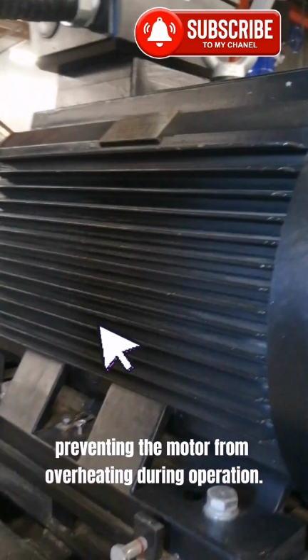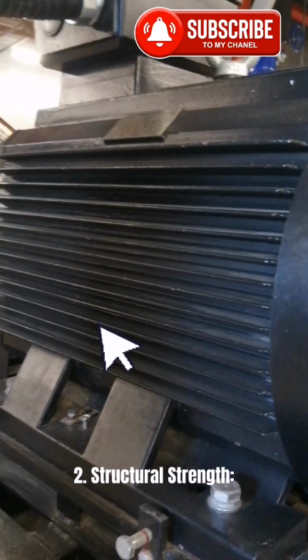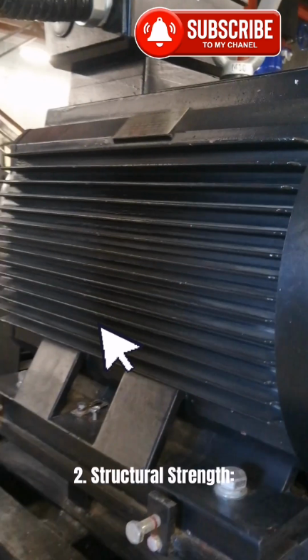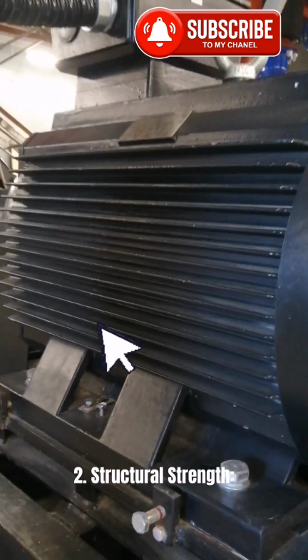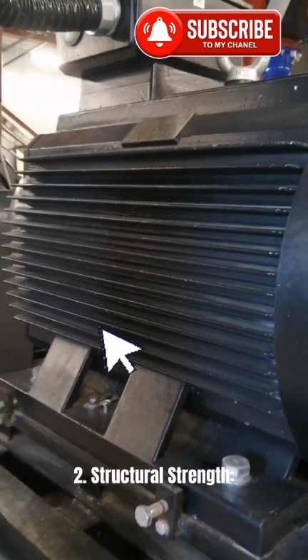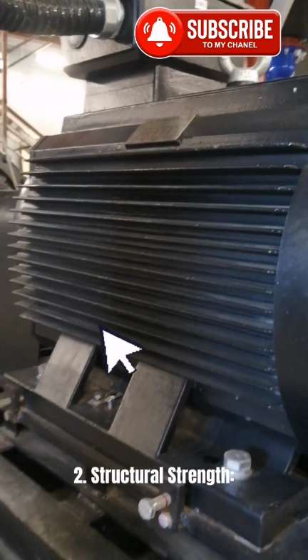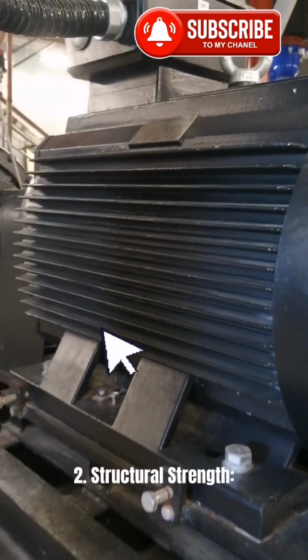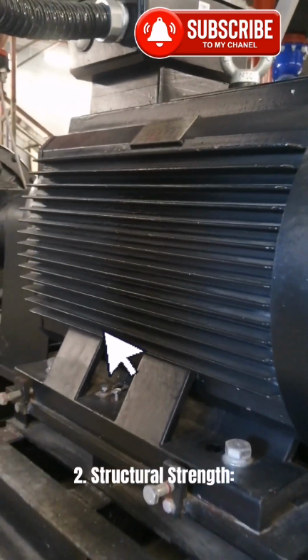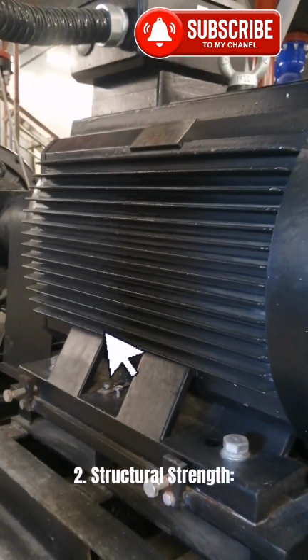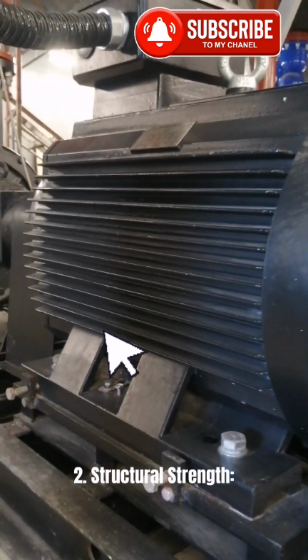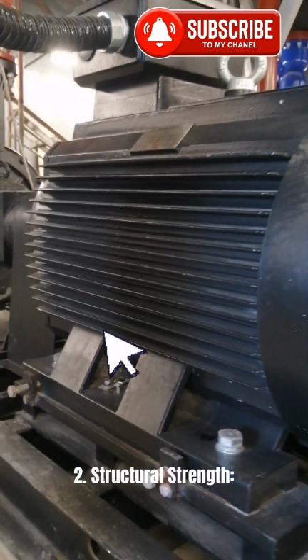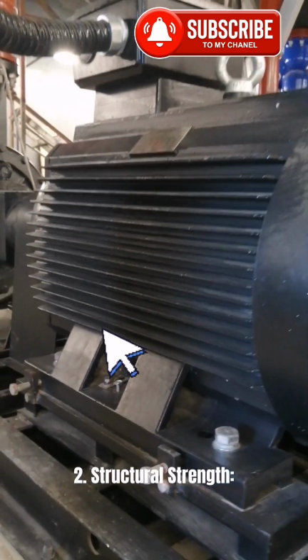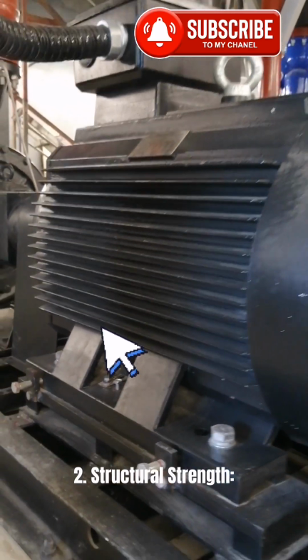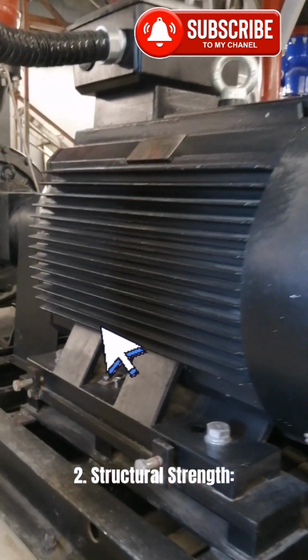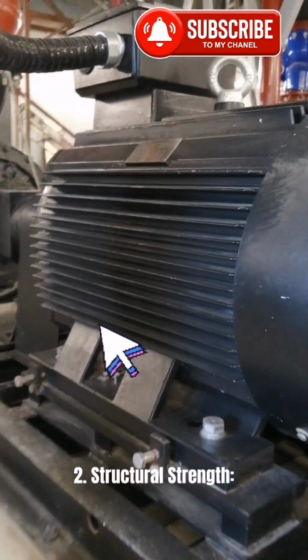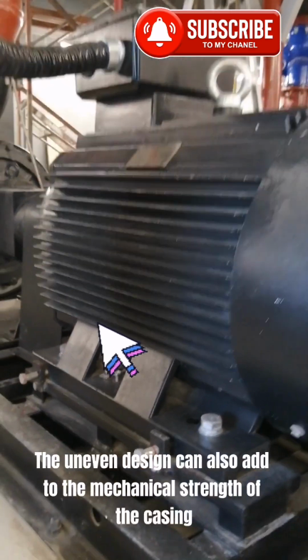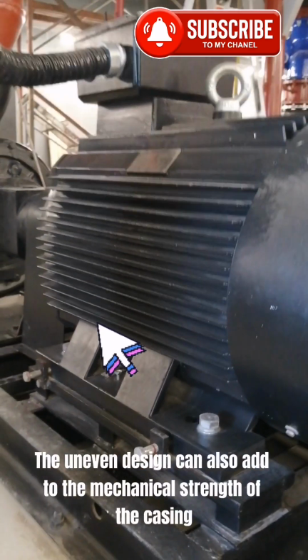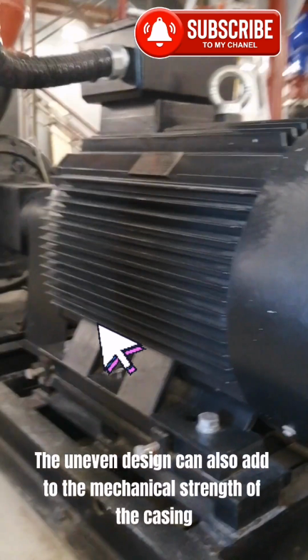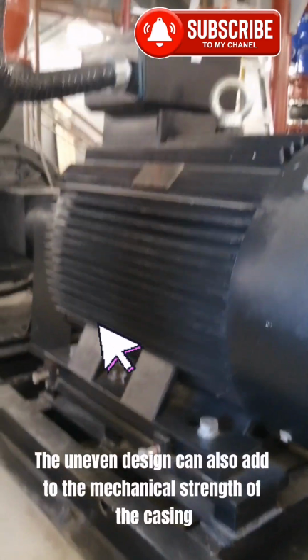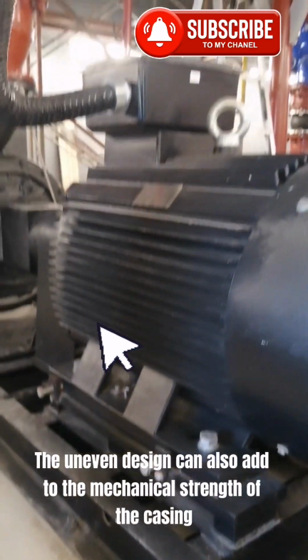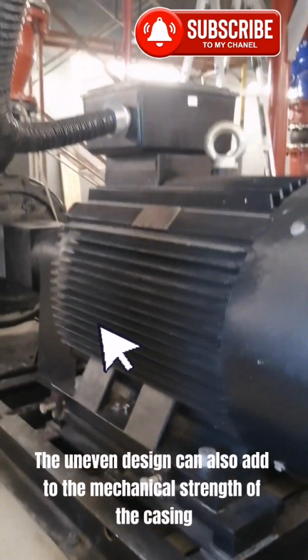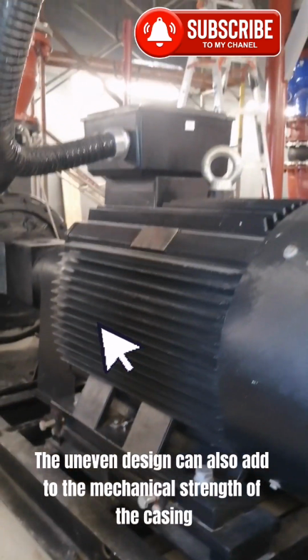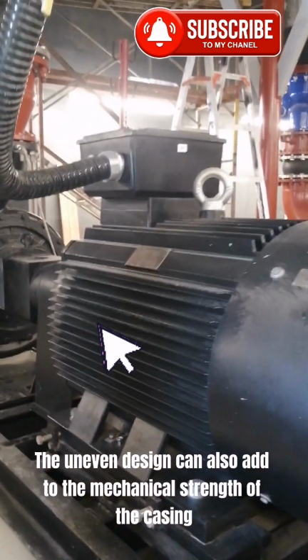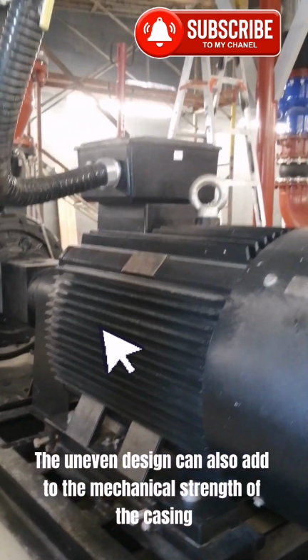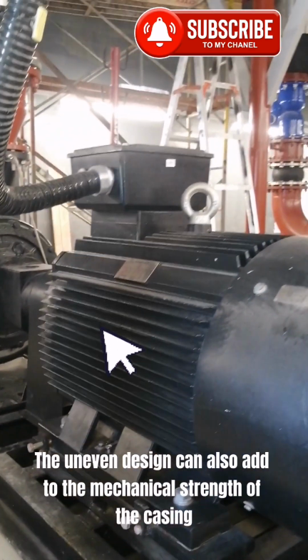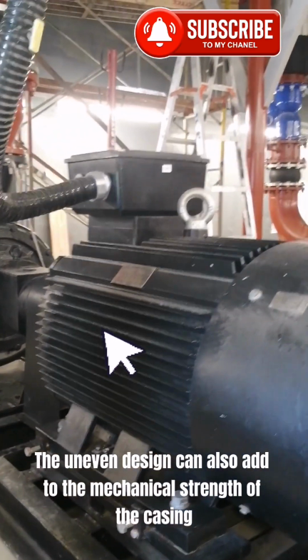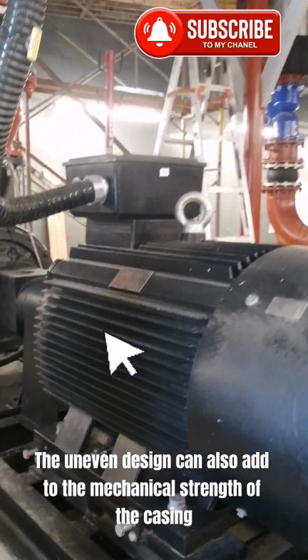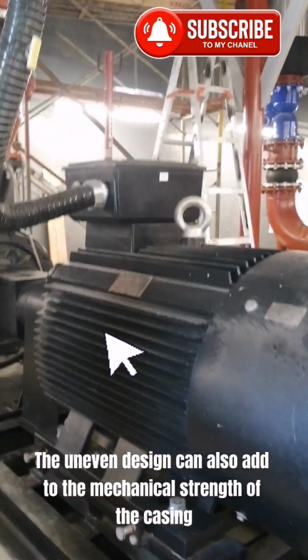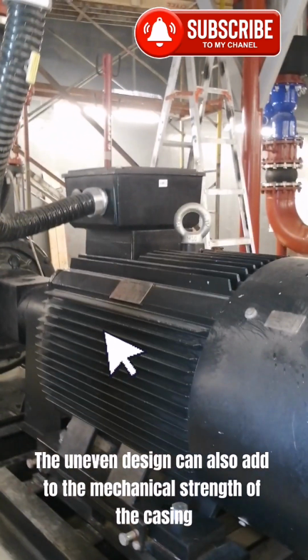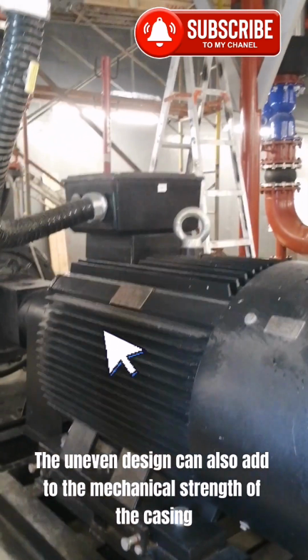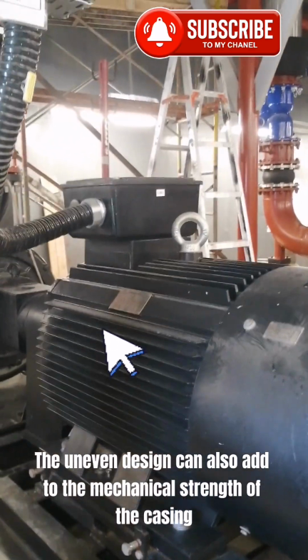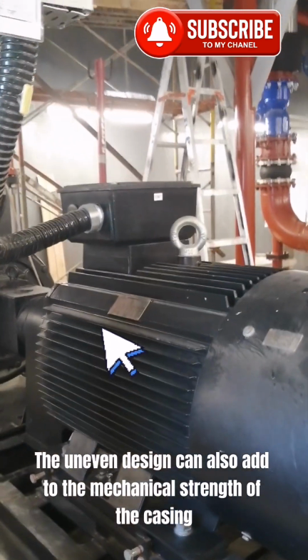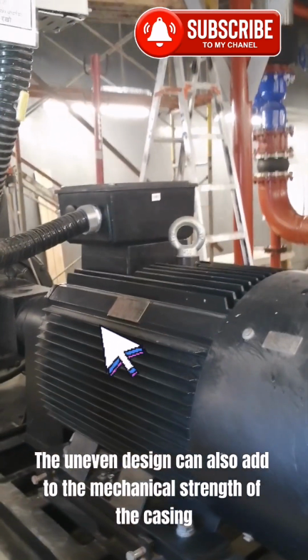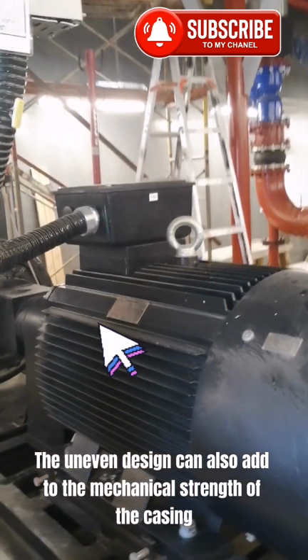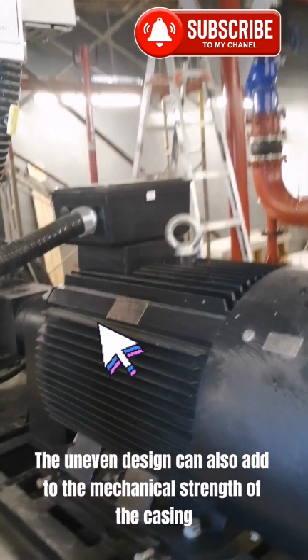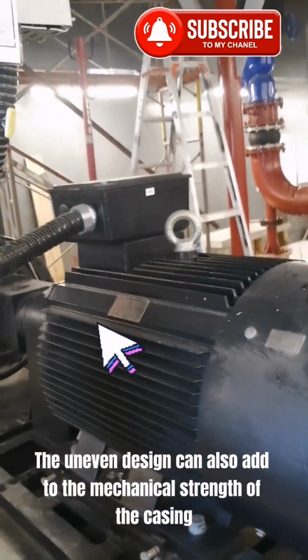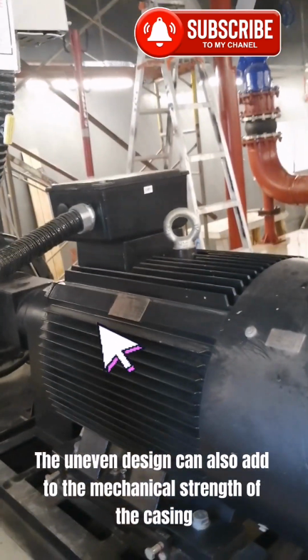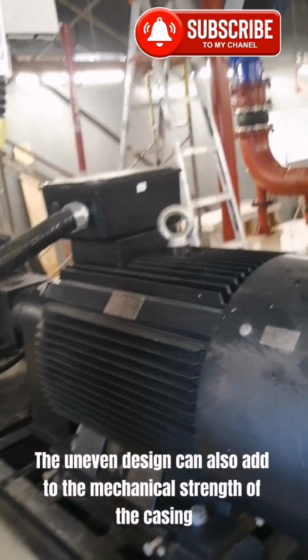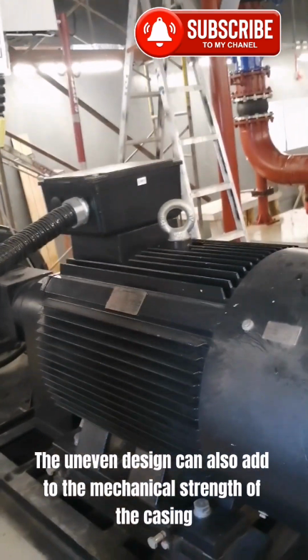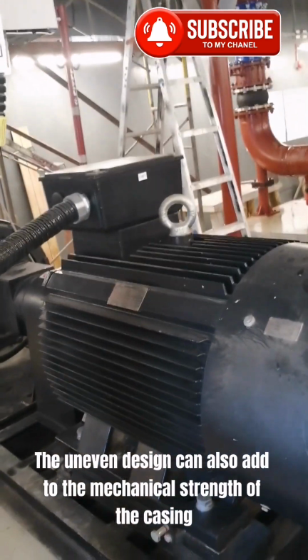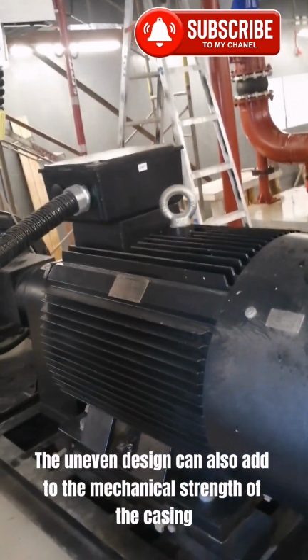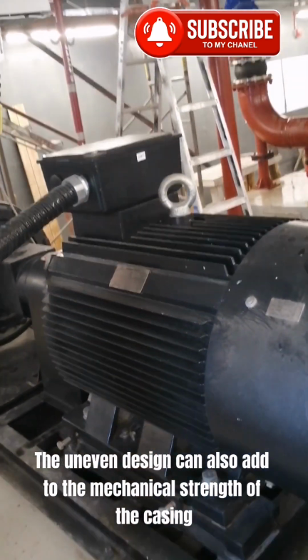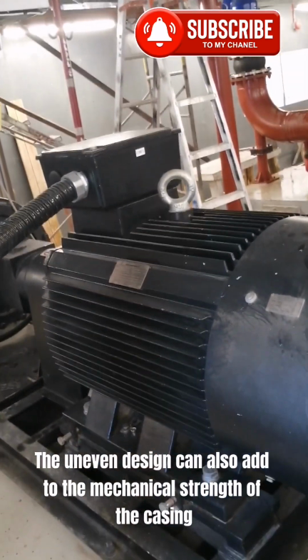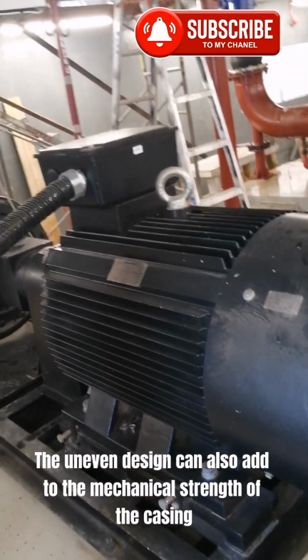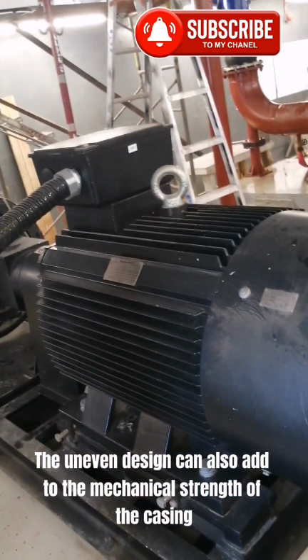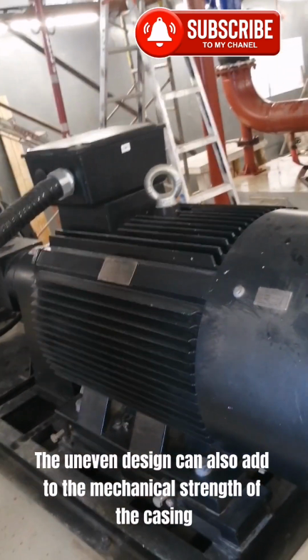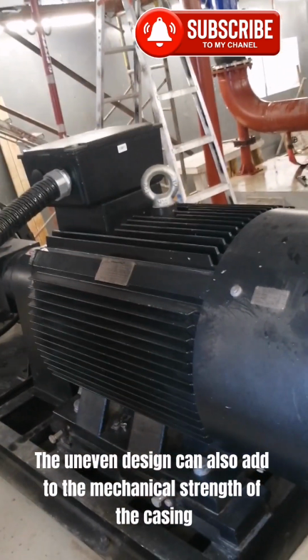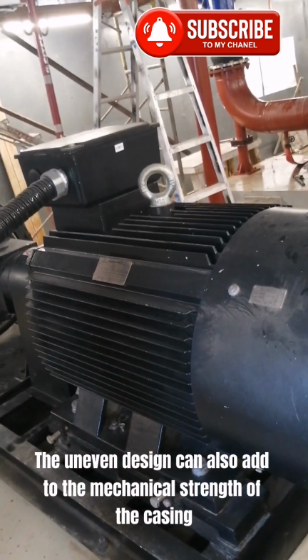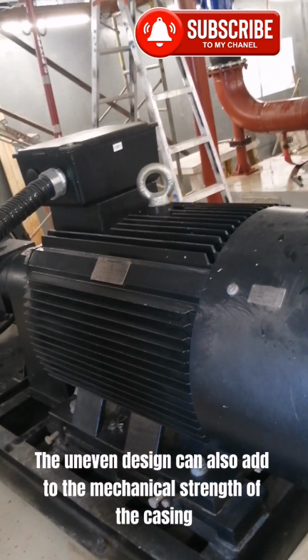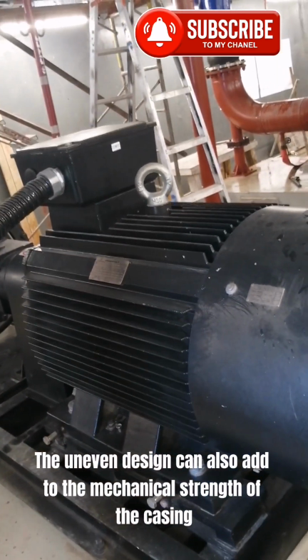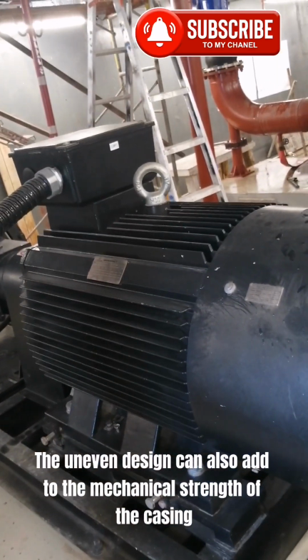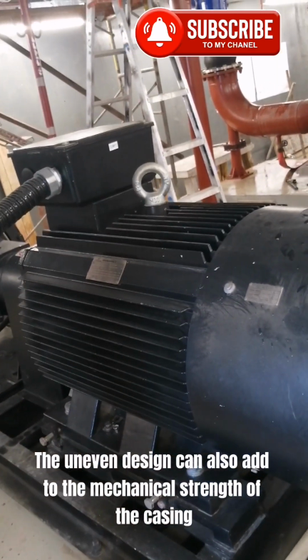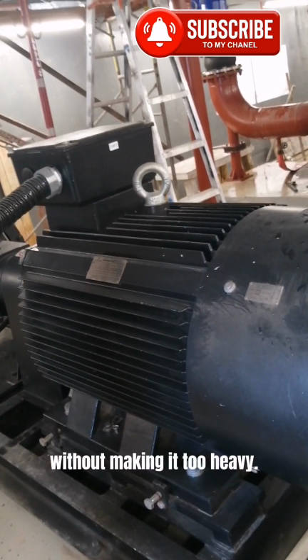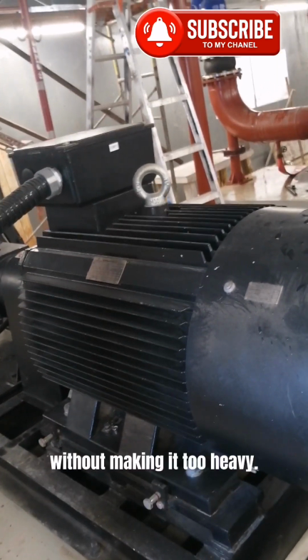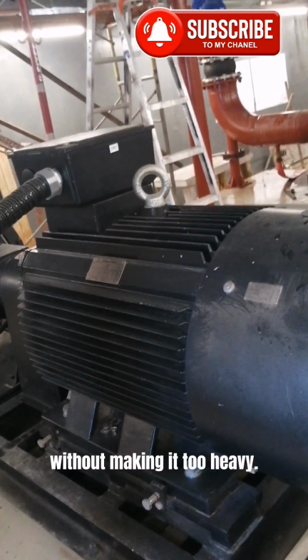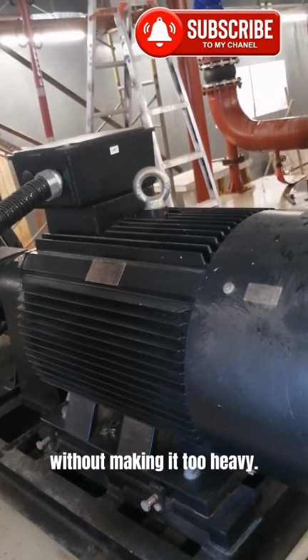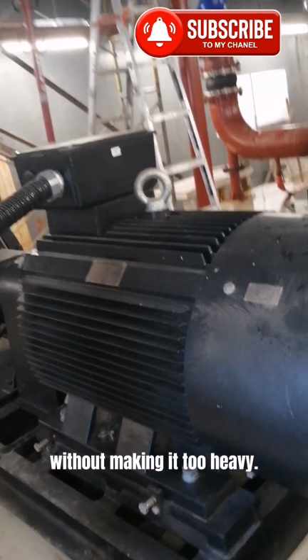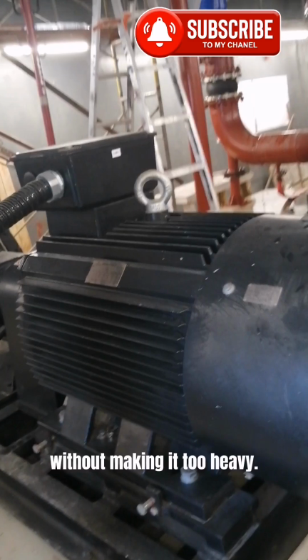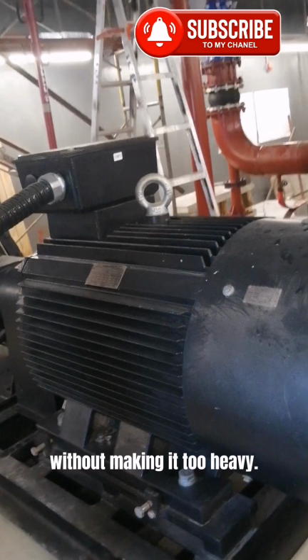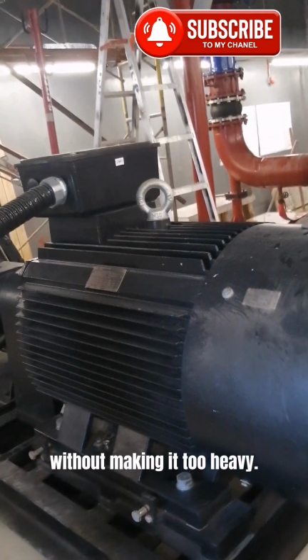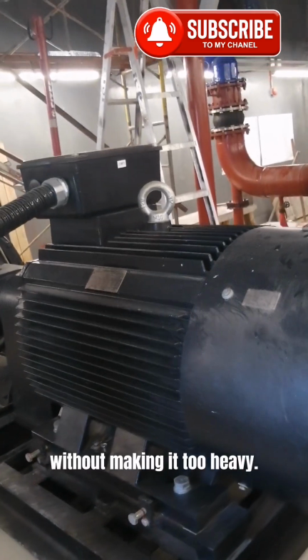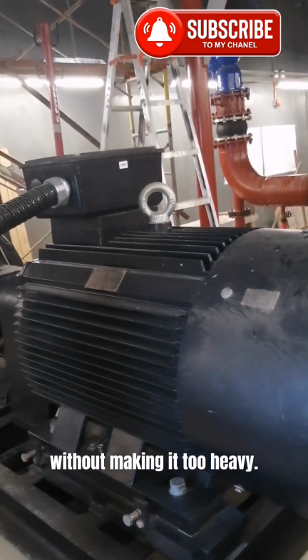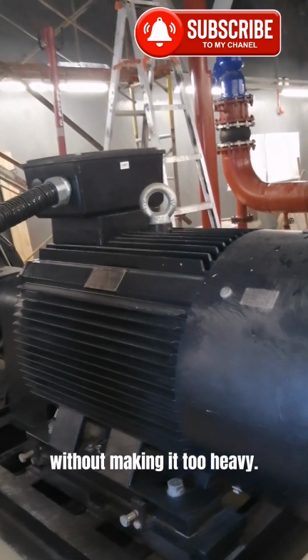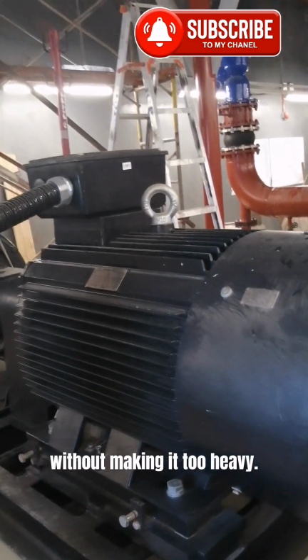2. Structural strength. The uneven design can also add to the mechanical strength of the casing, without making it too heavy.